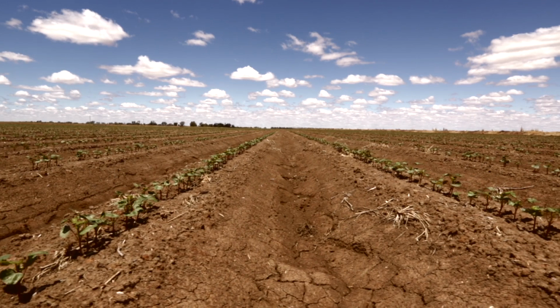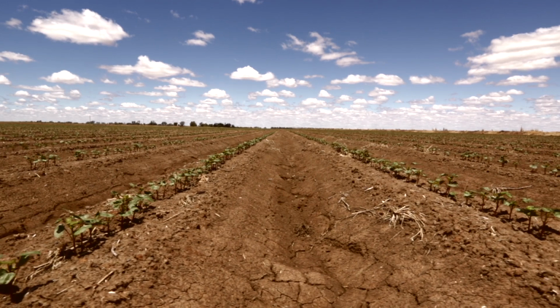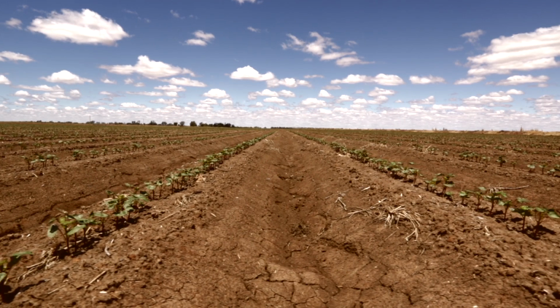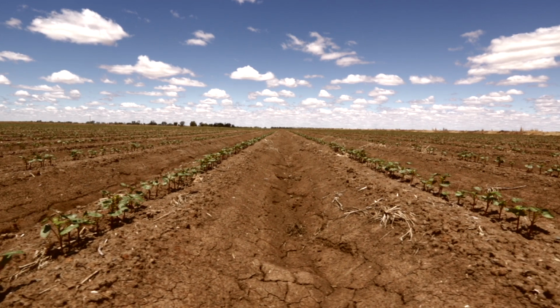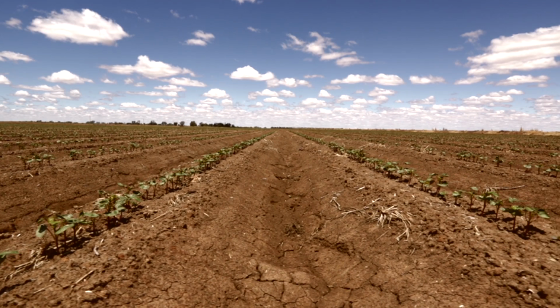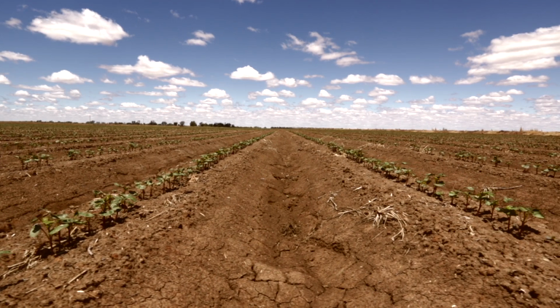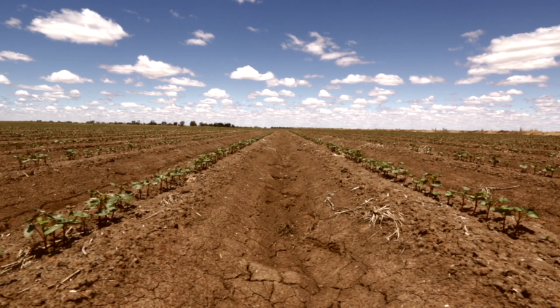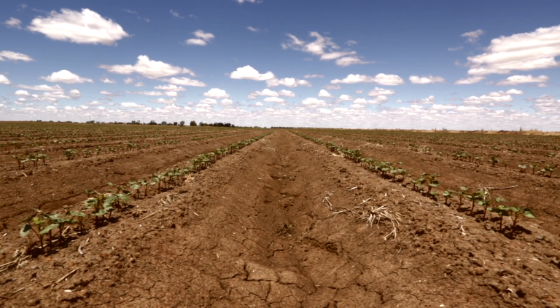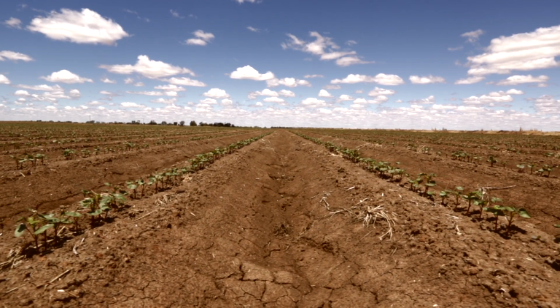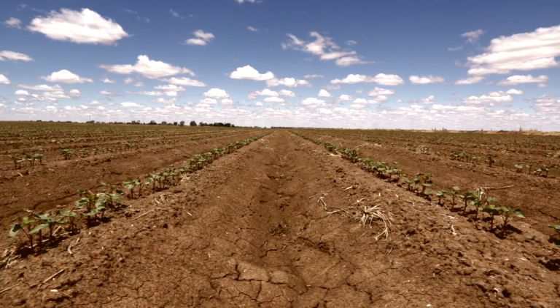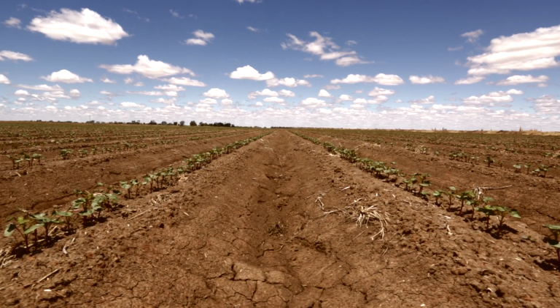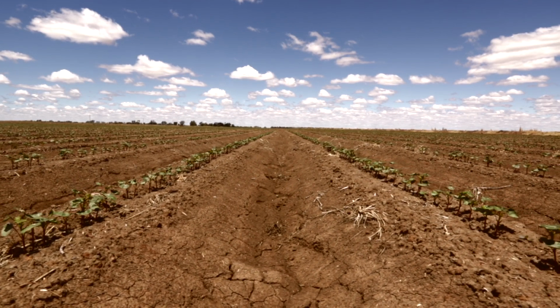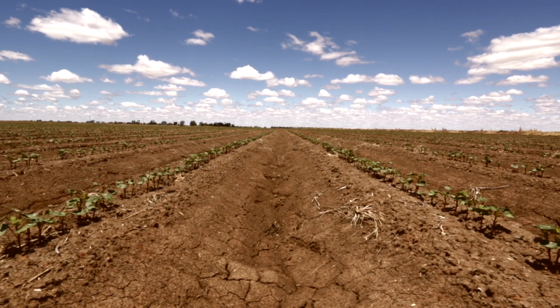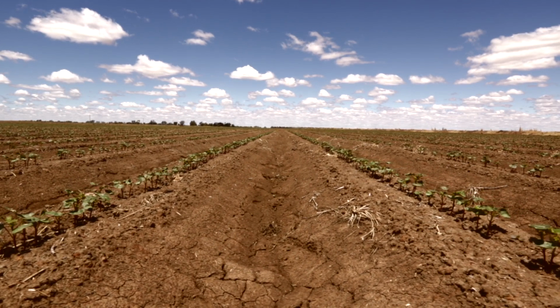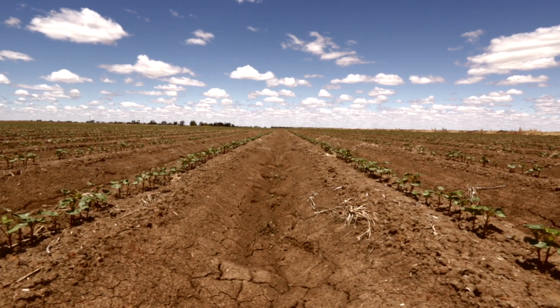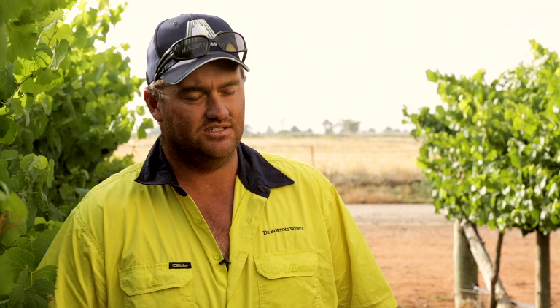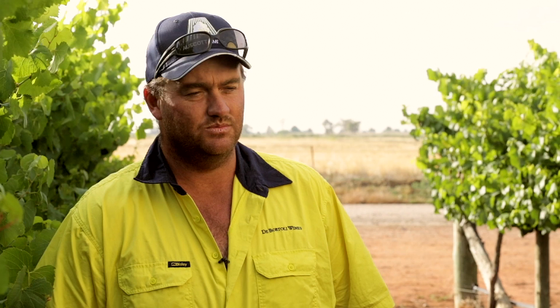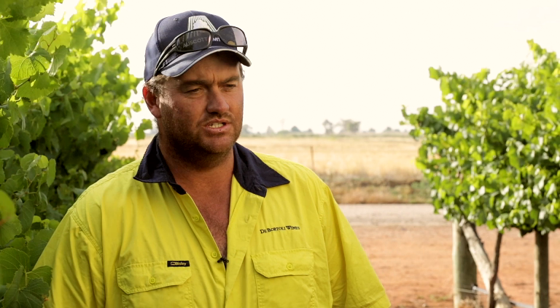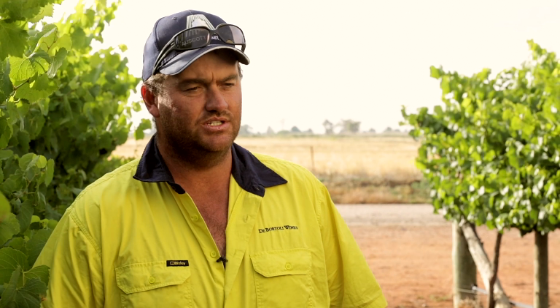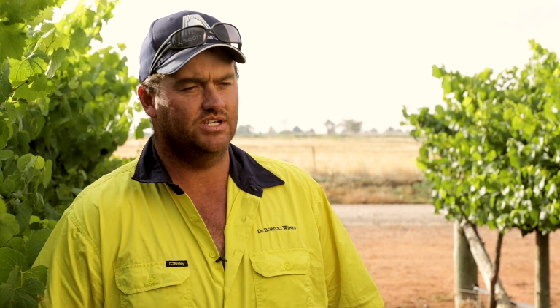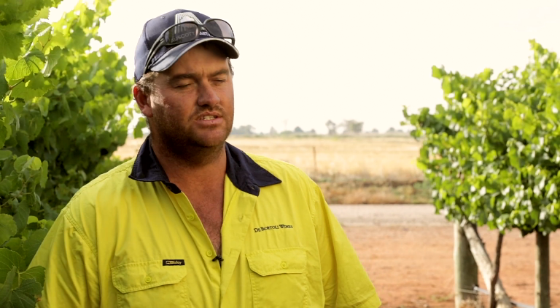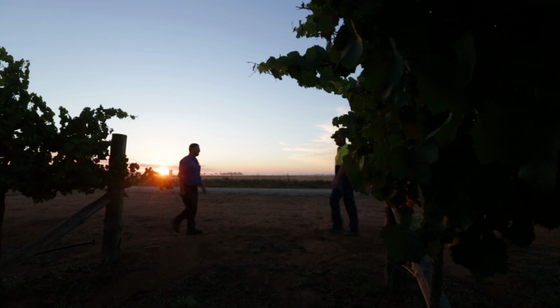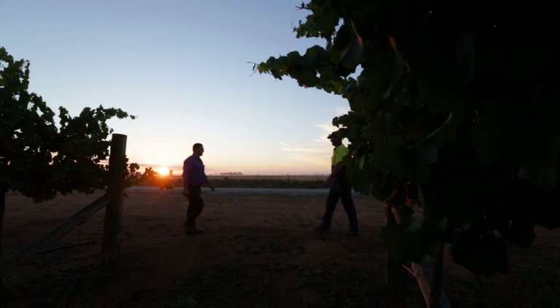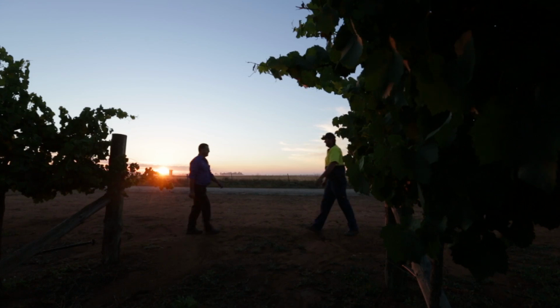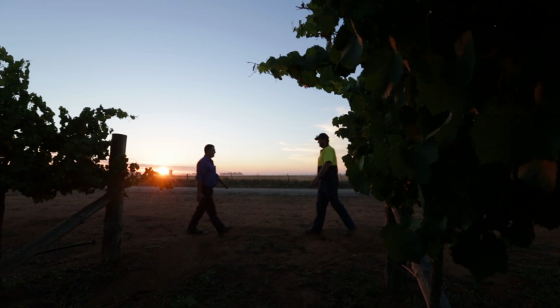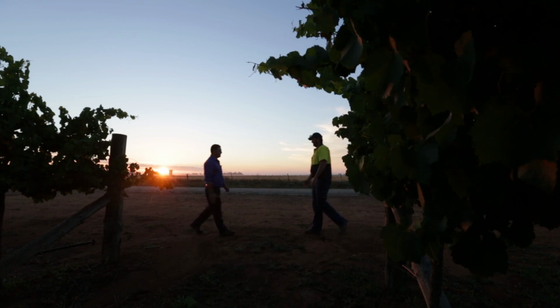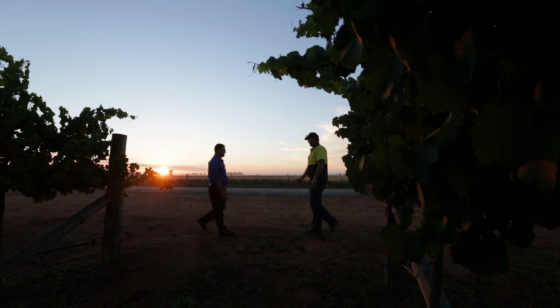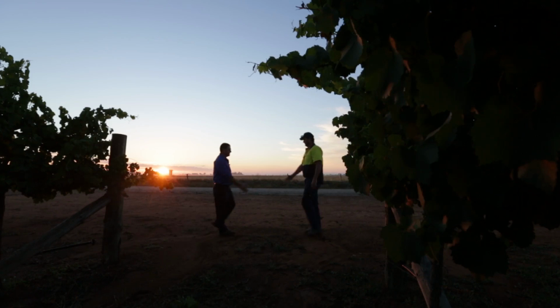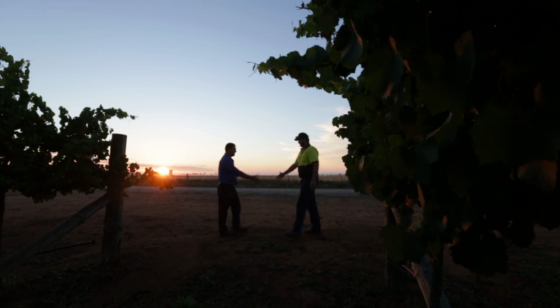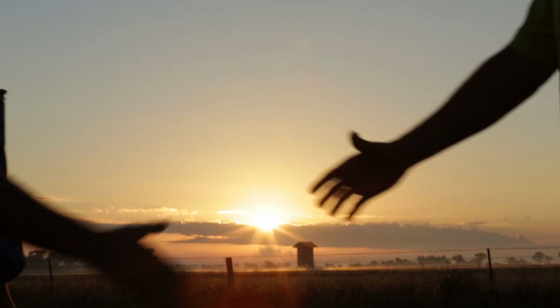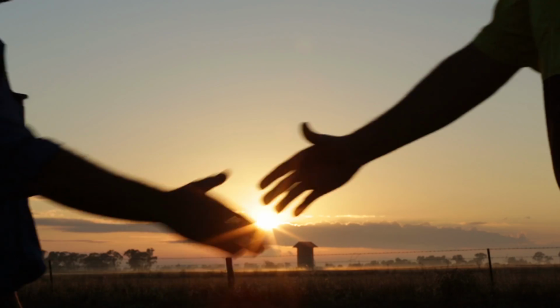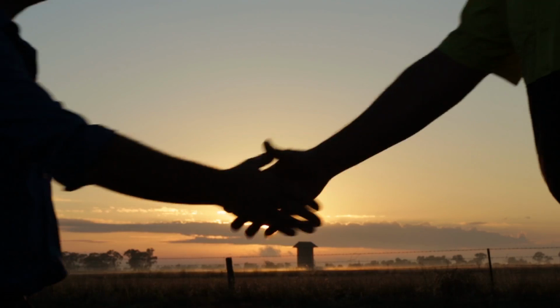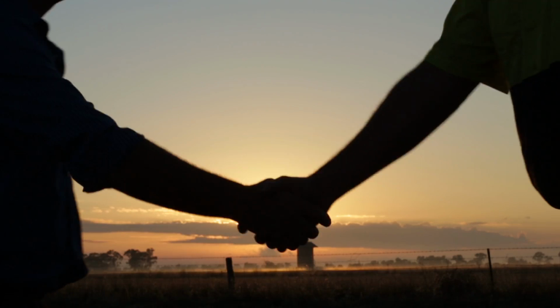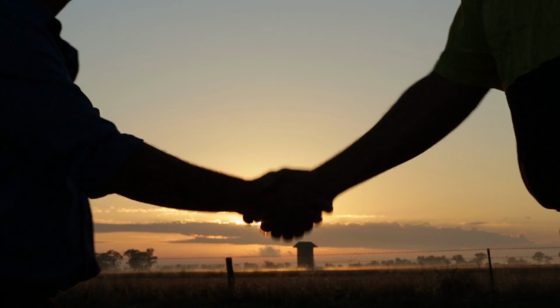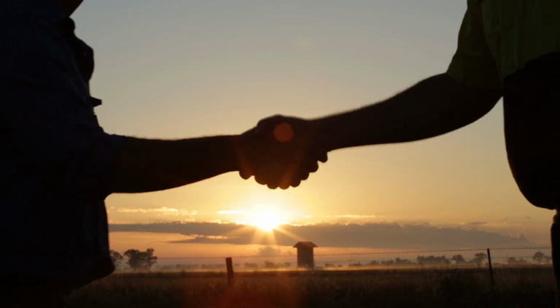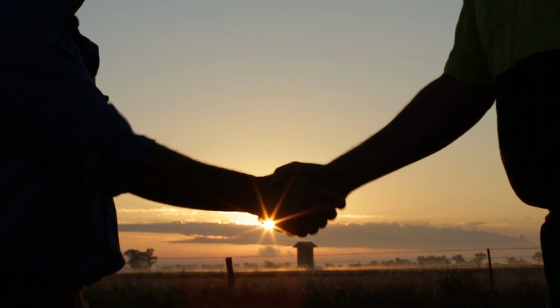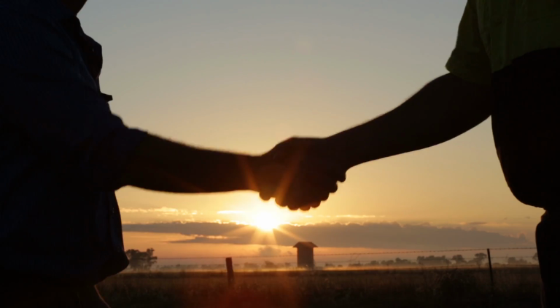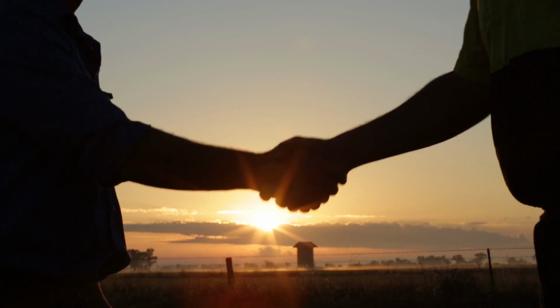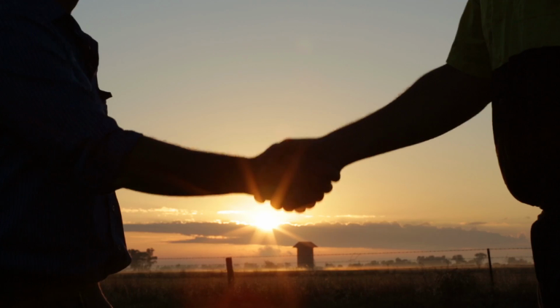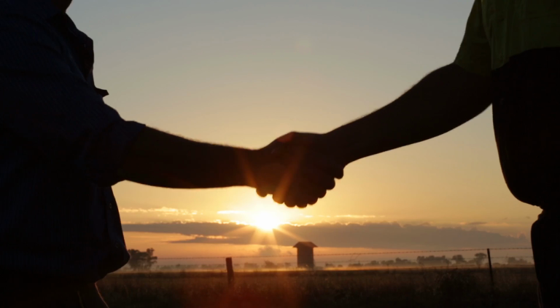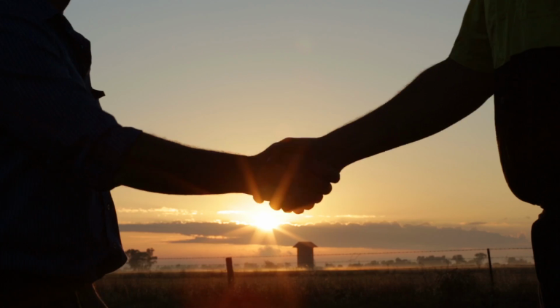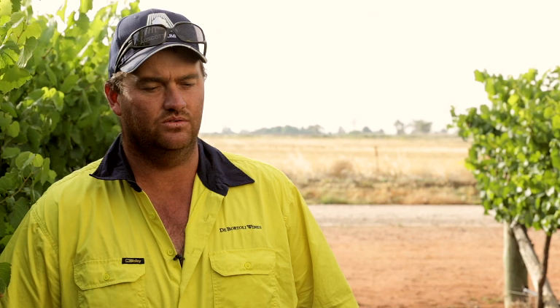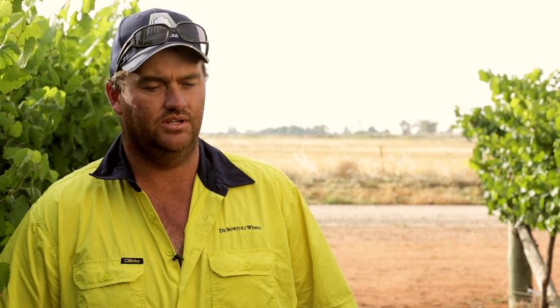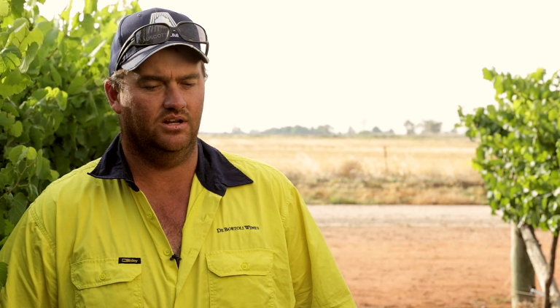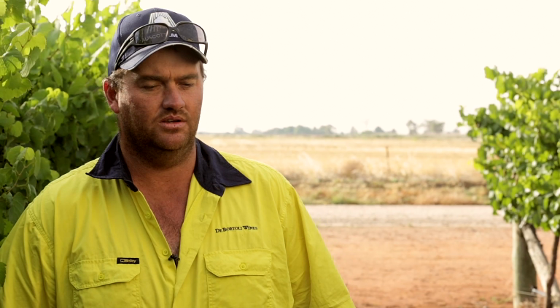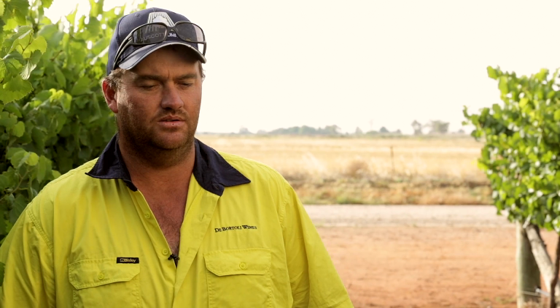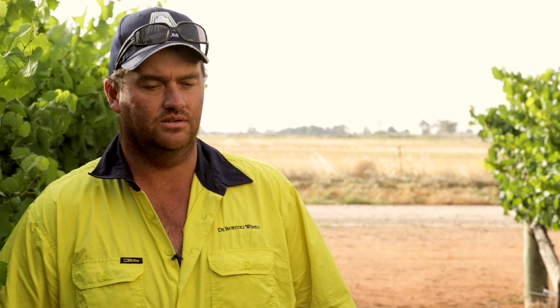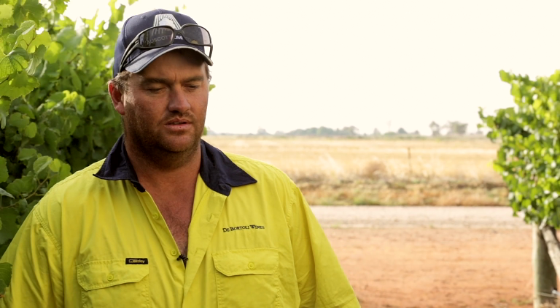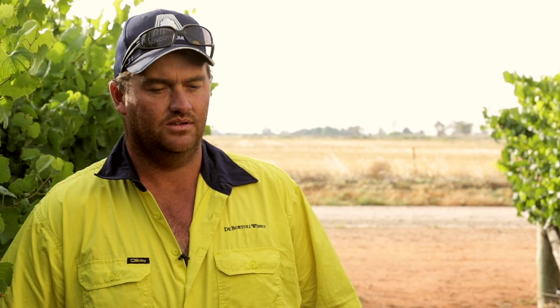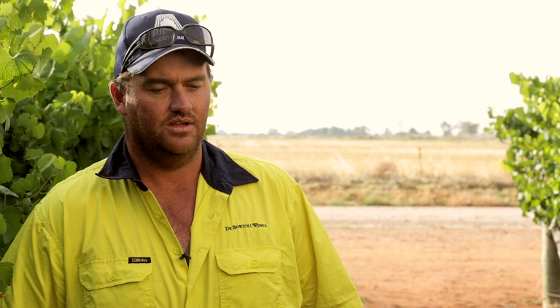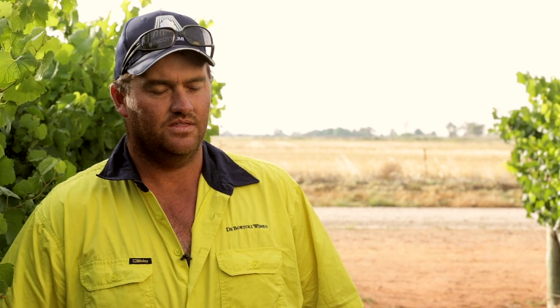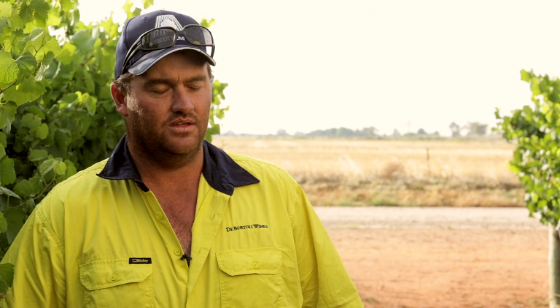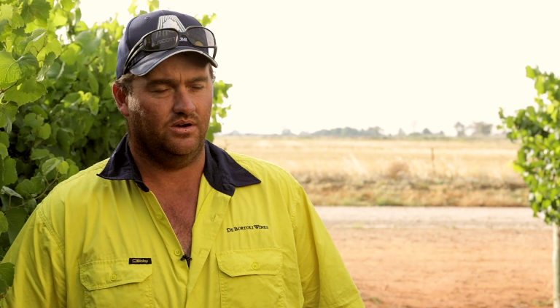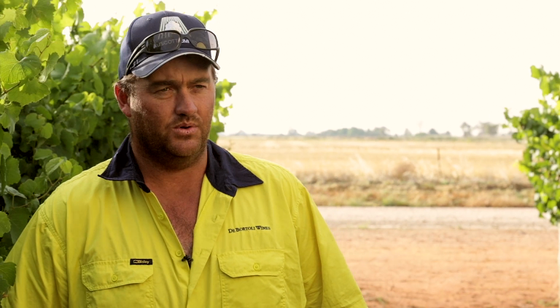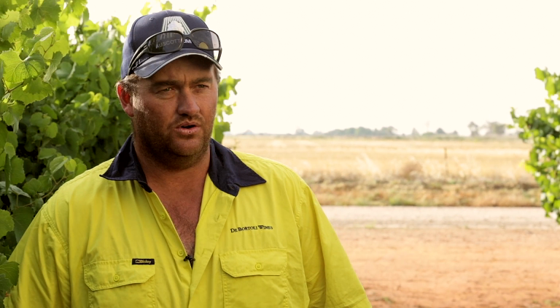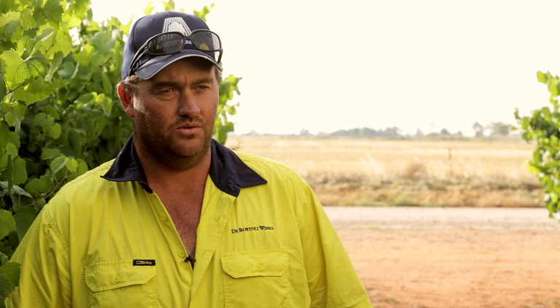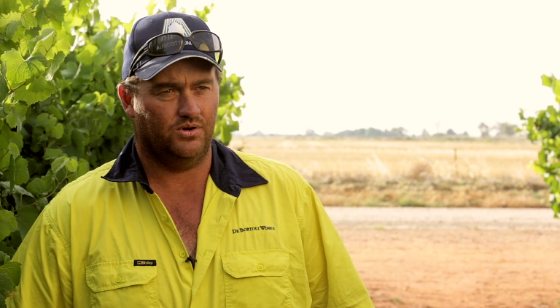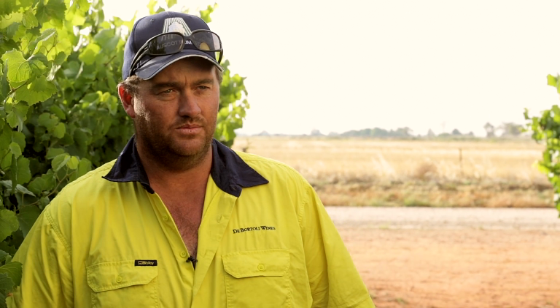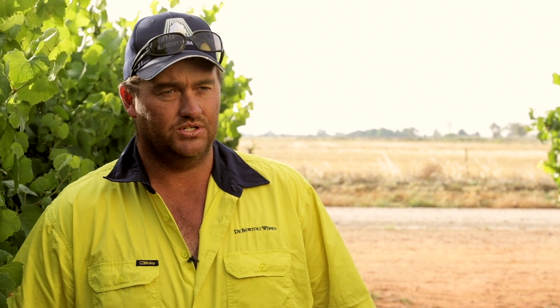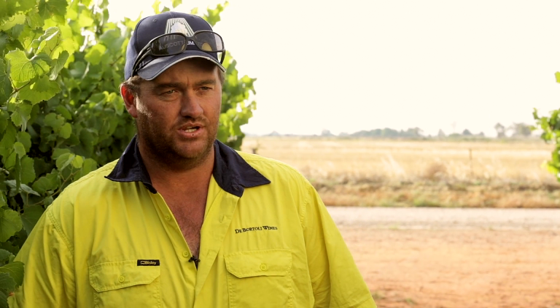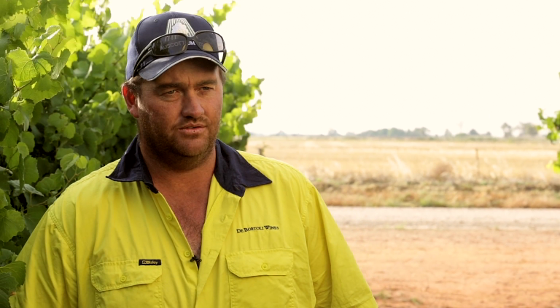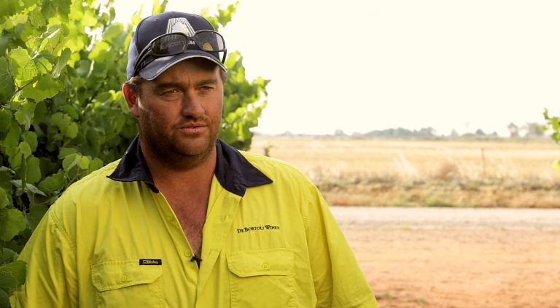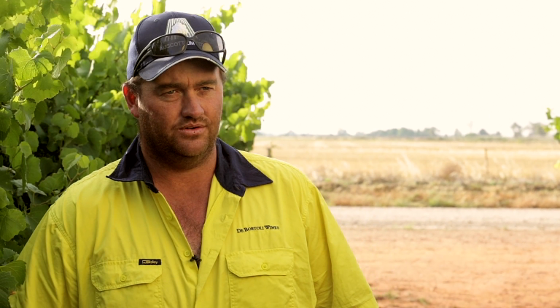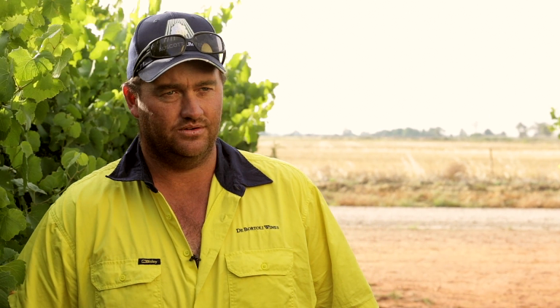The New Holland Precision Ag system was suggested to me by Simon Kodemo, the local dealer that I buy all my machinery through.